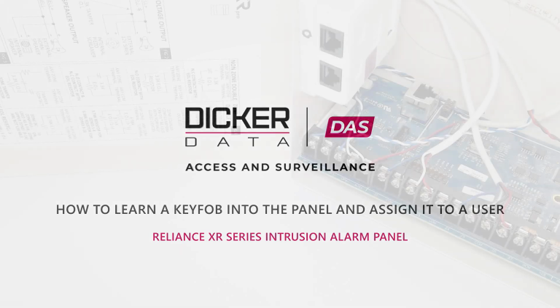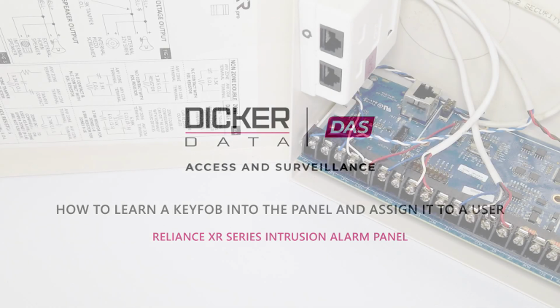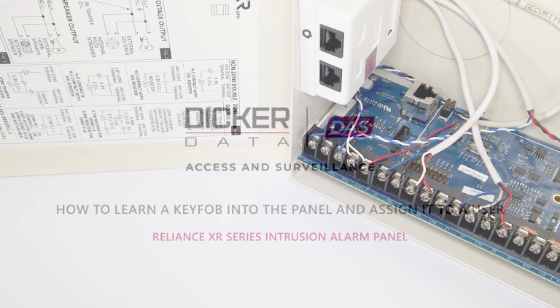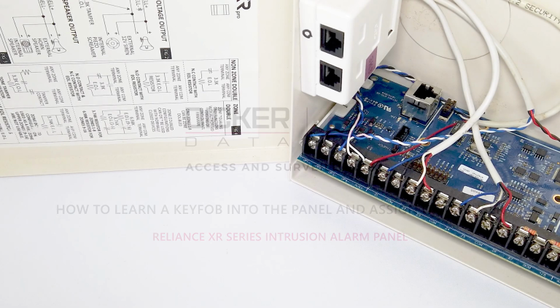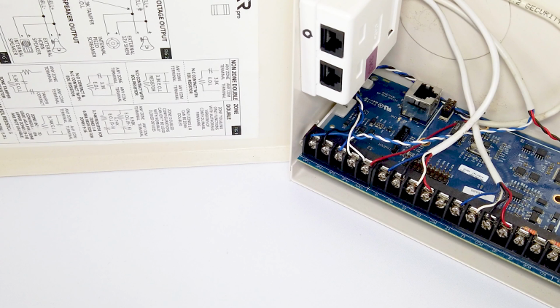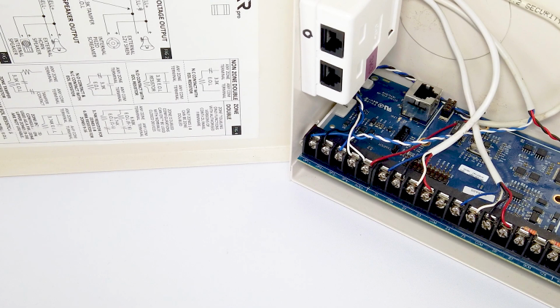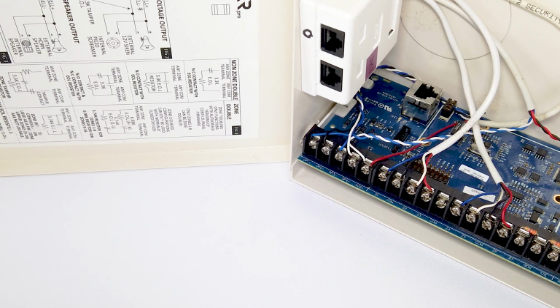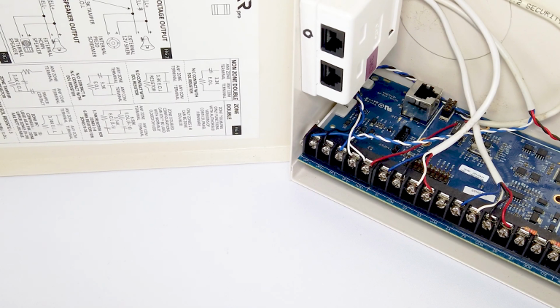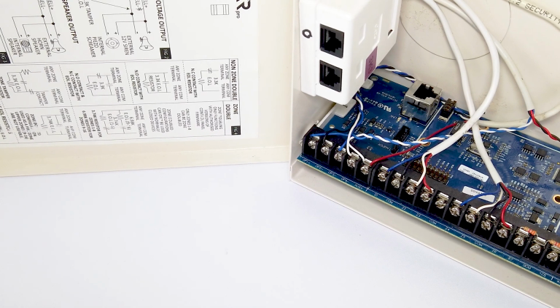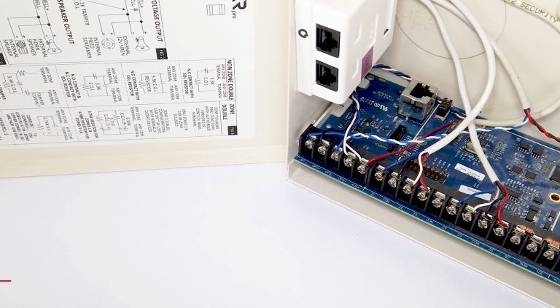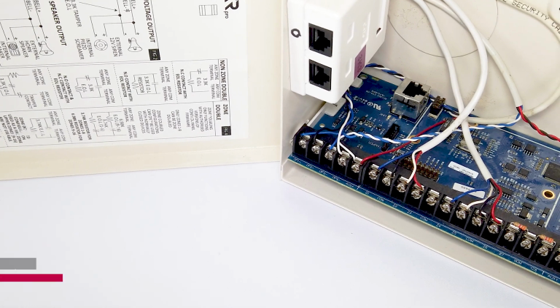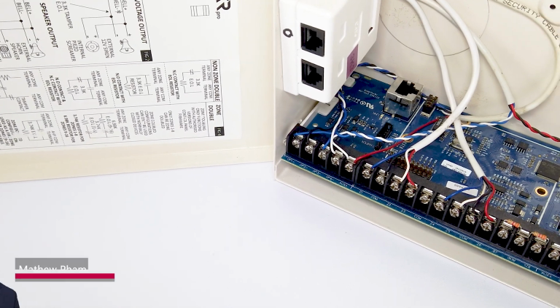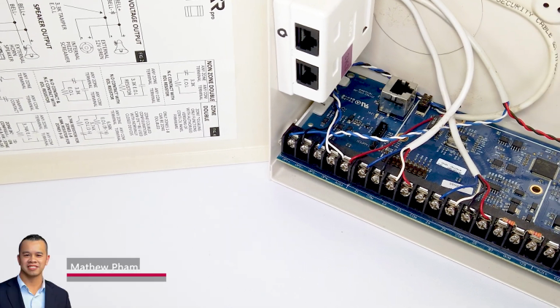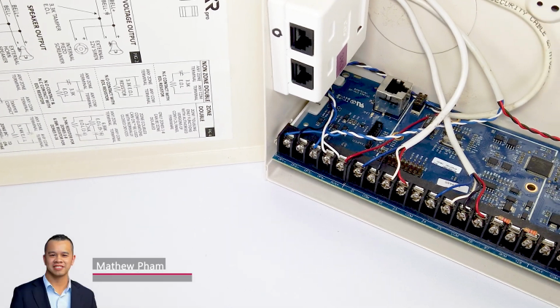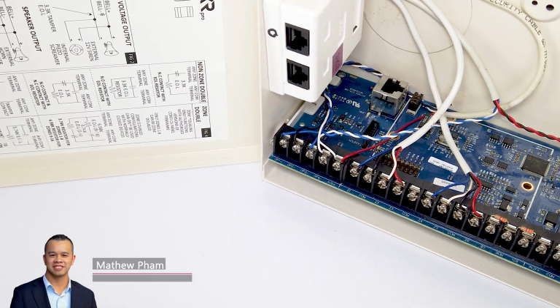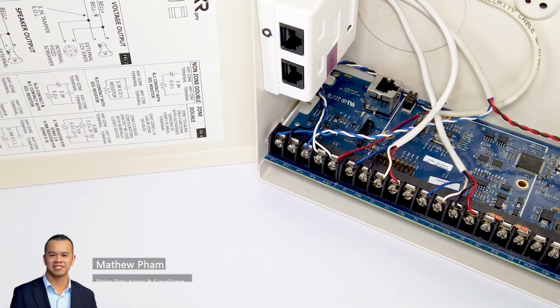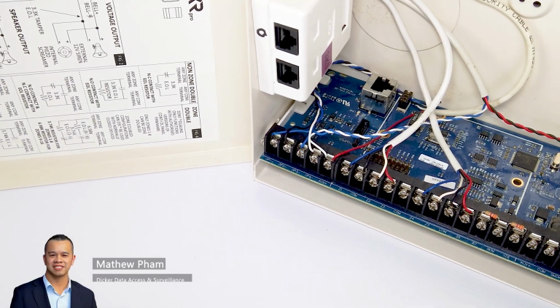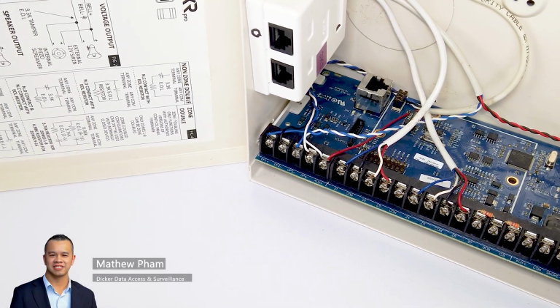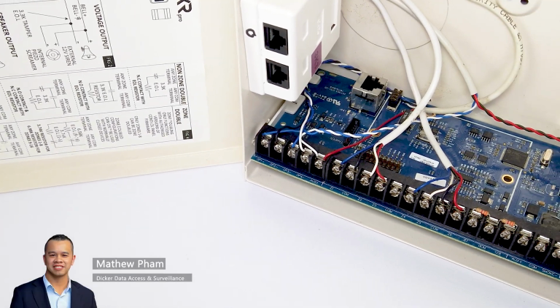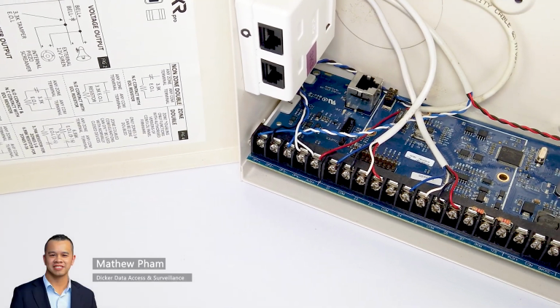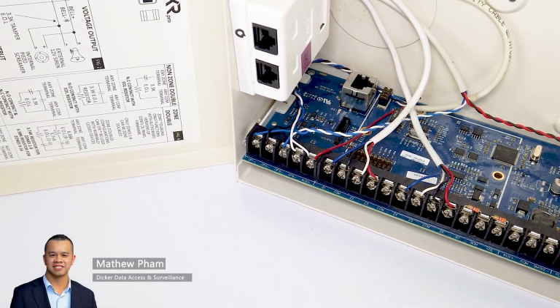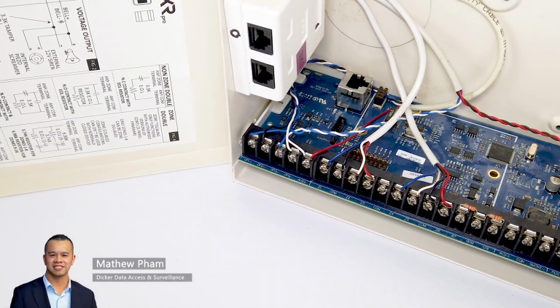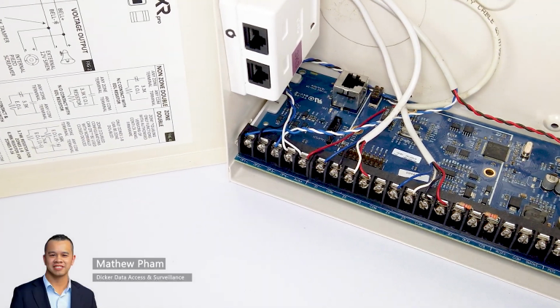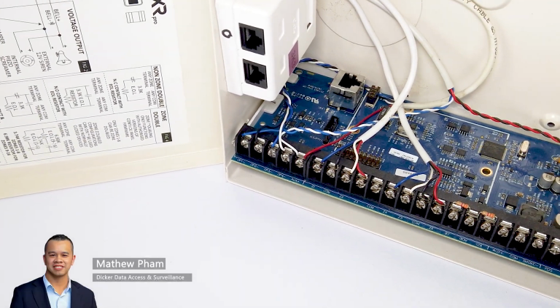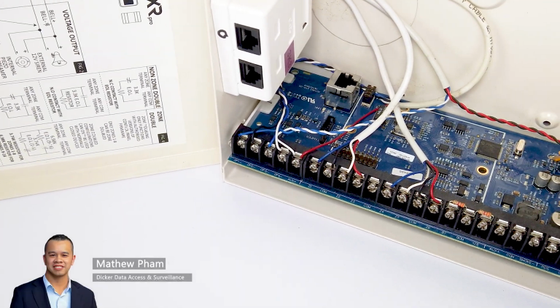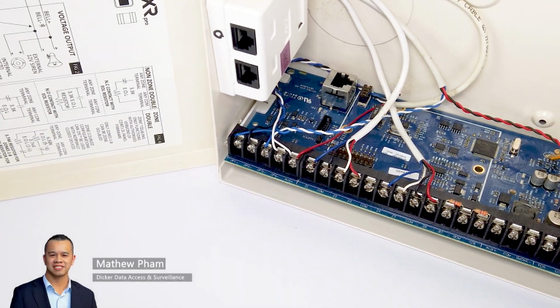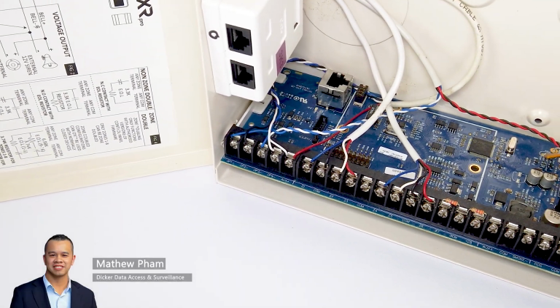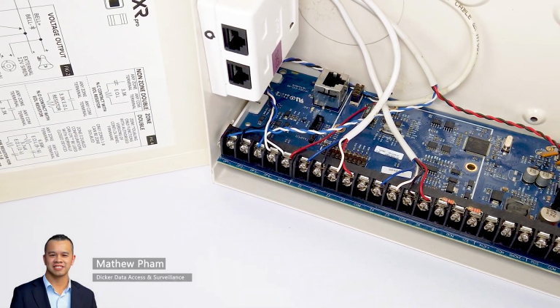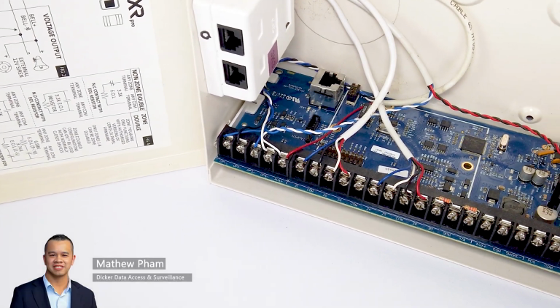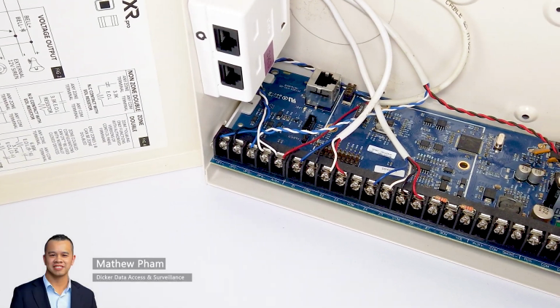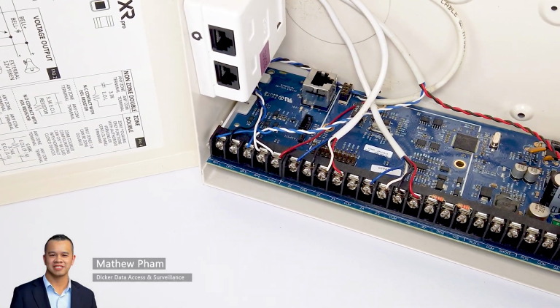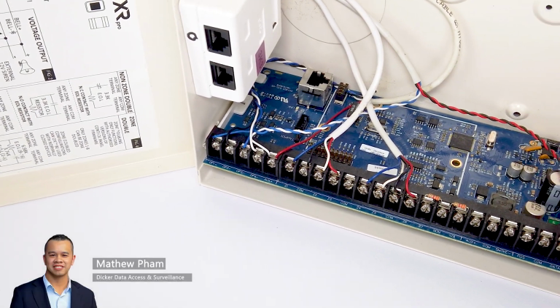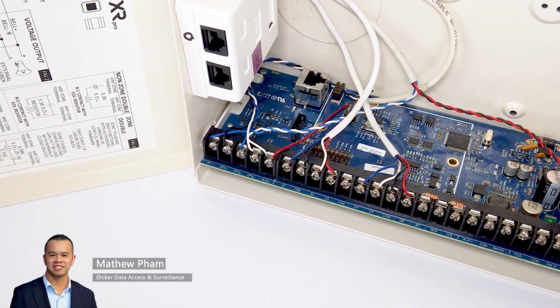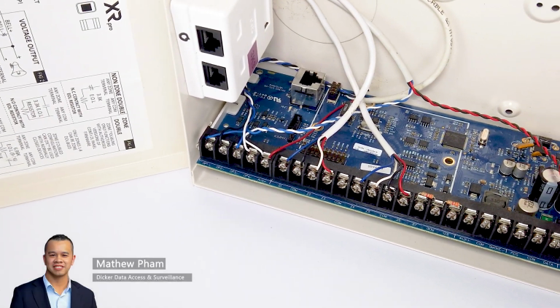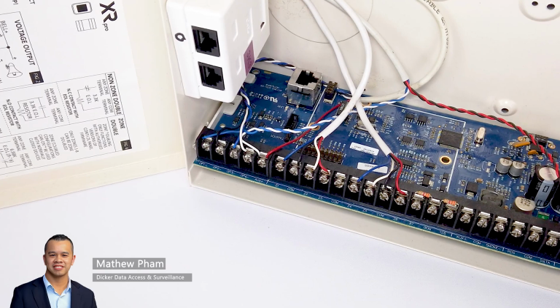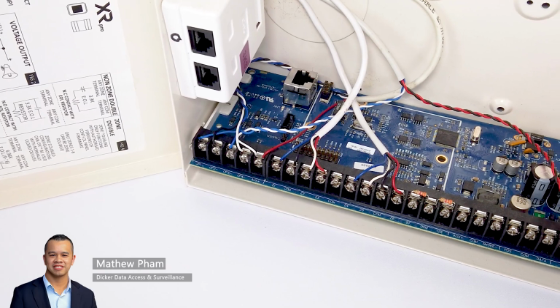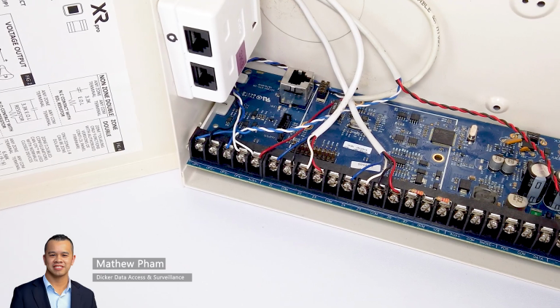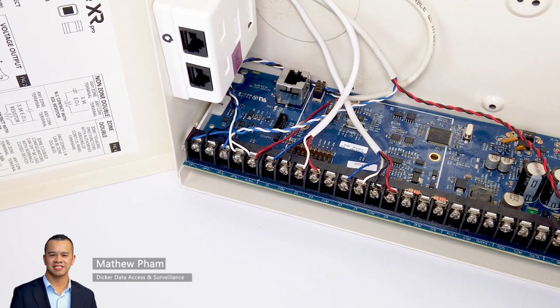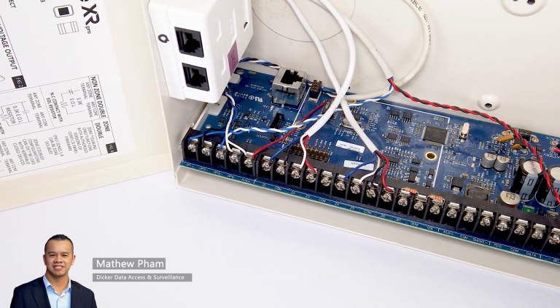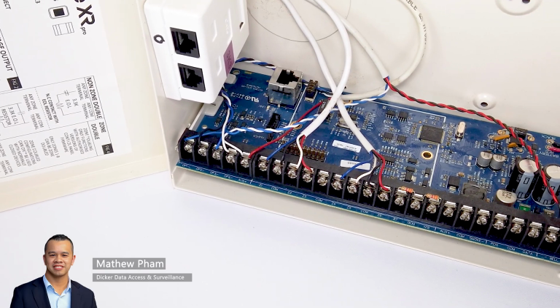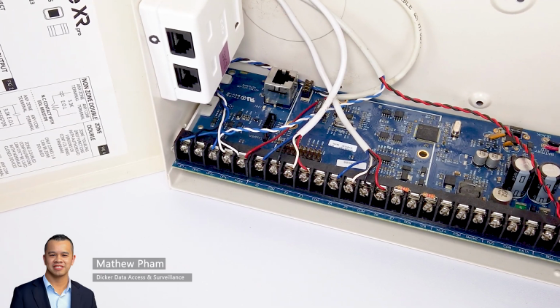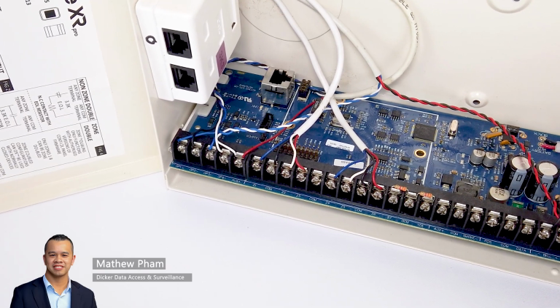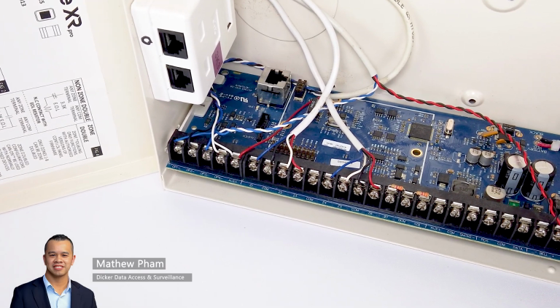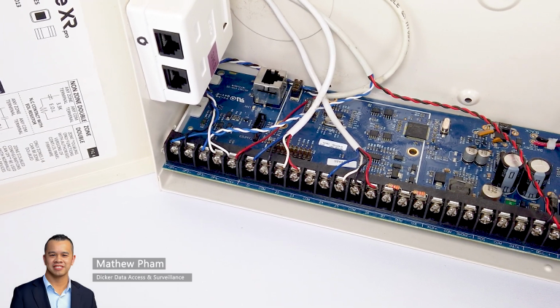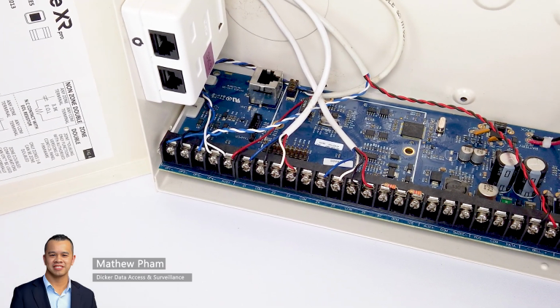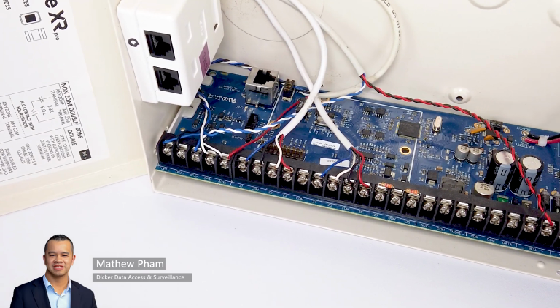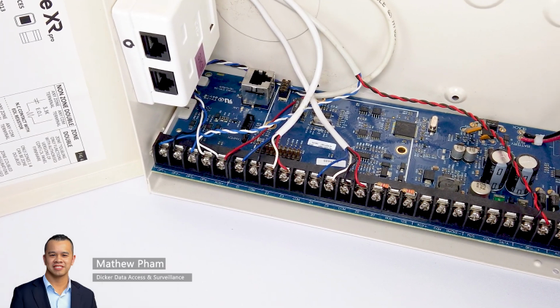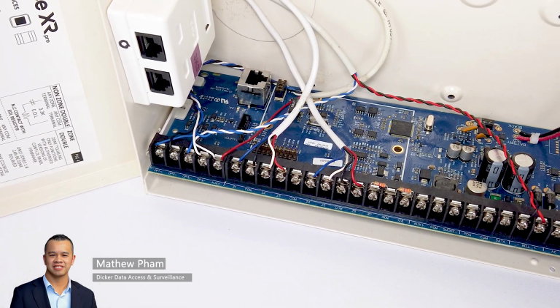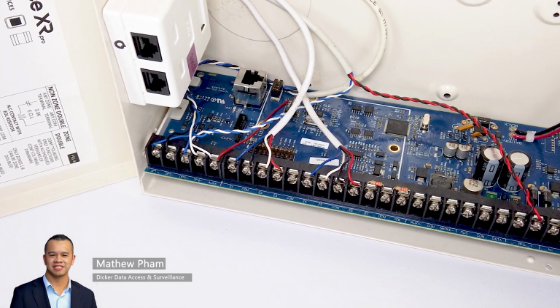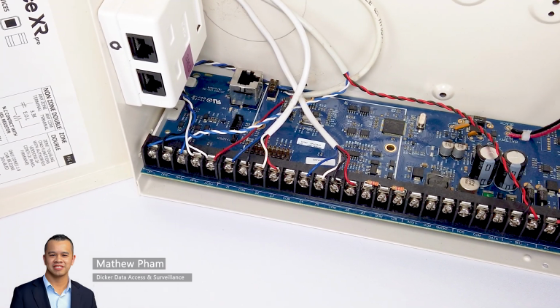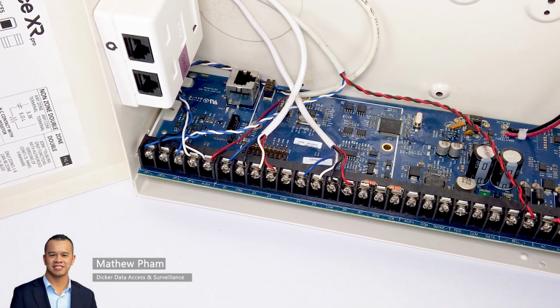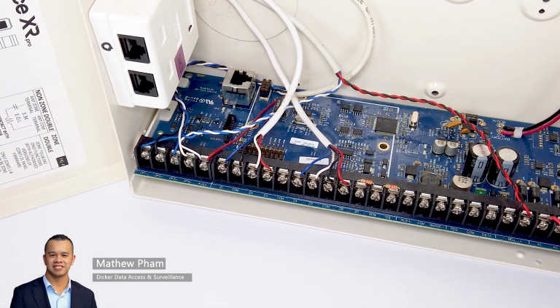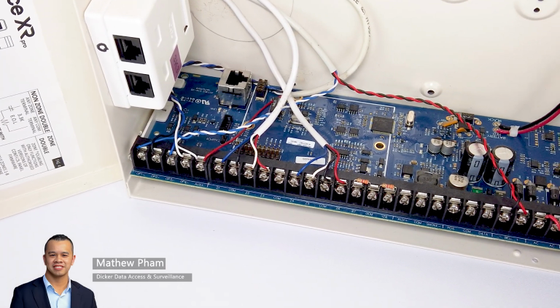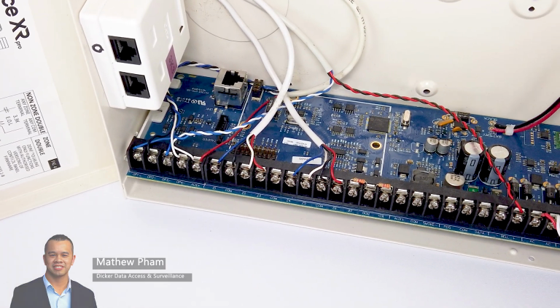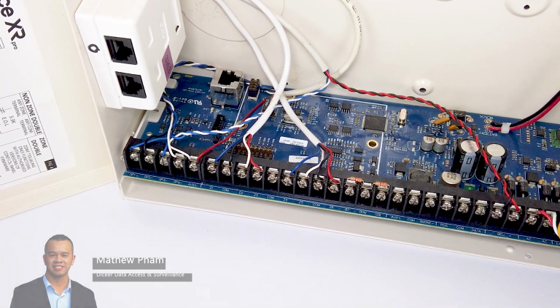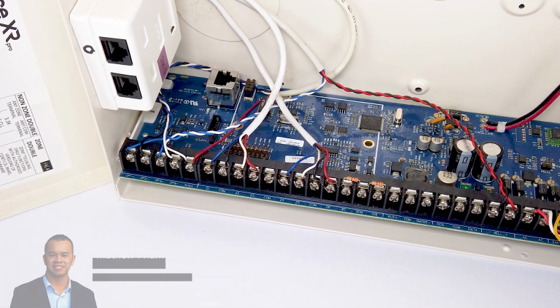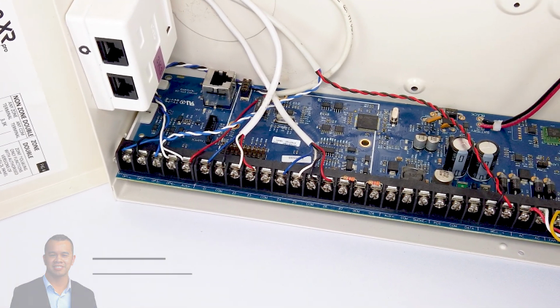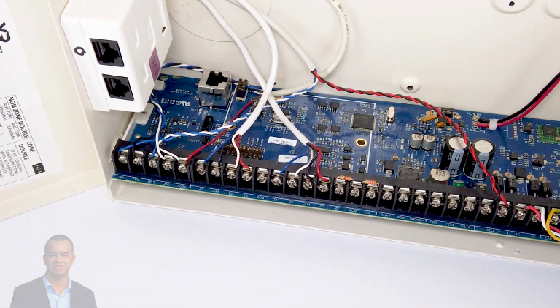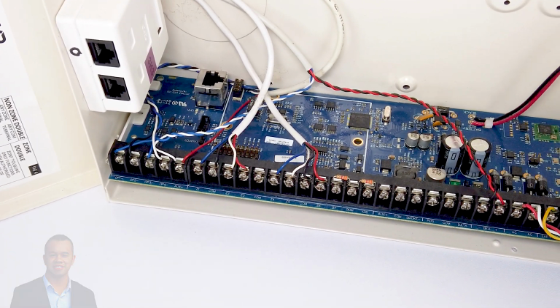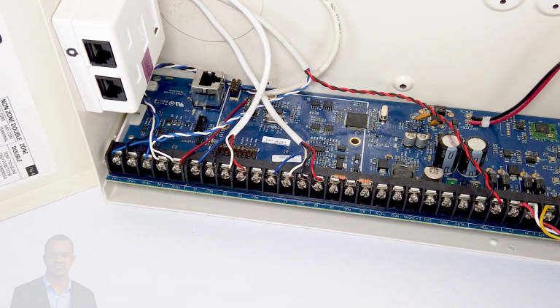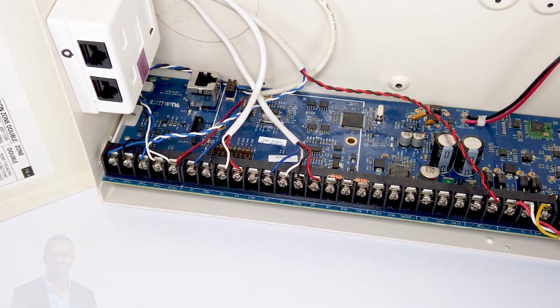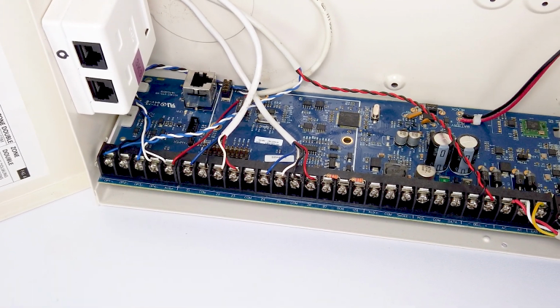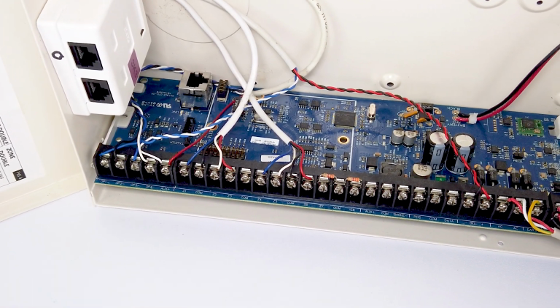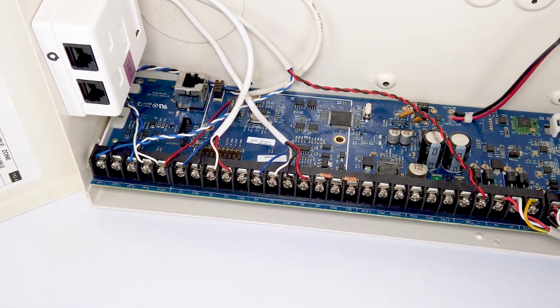In this video, we will demonstrate how to learn a key fob into an XR series intrusion alarm panel and assign it to a user.